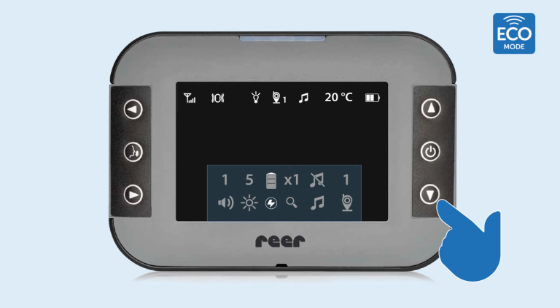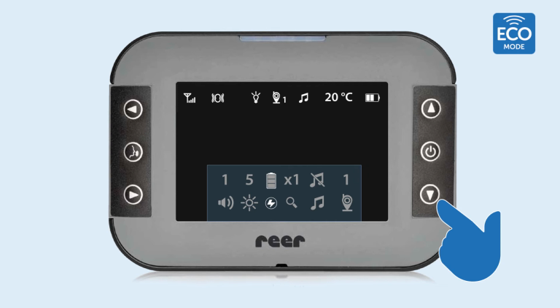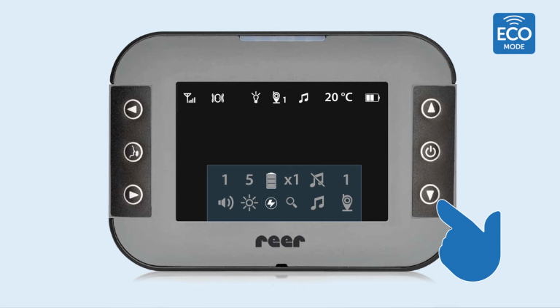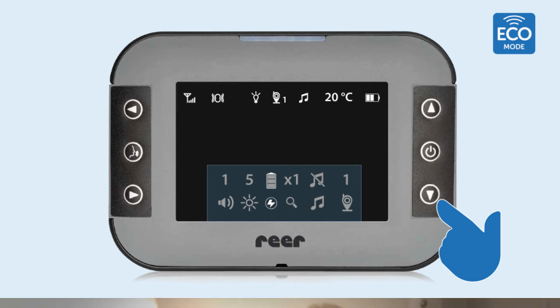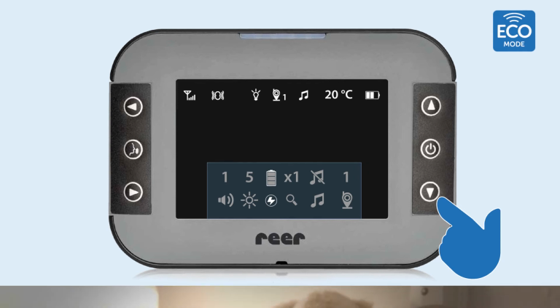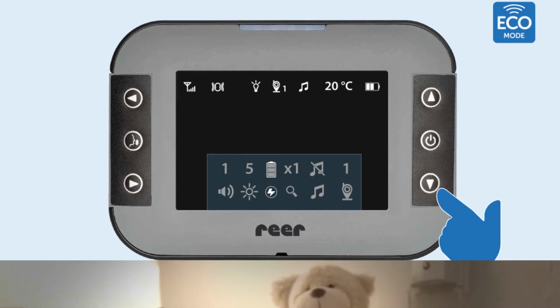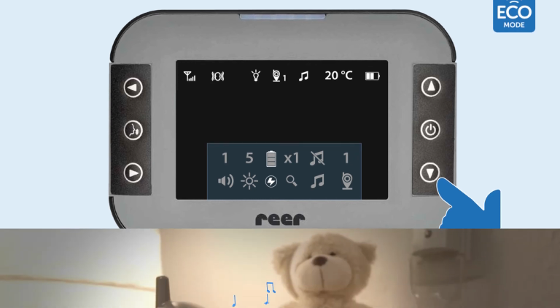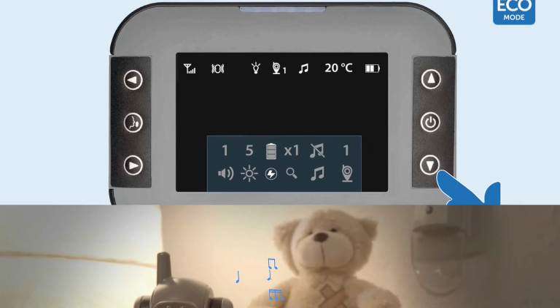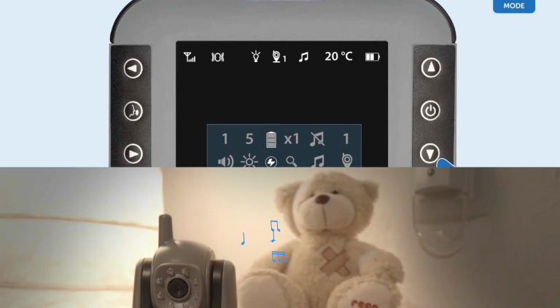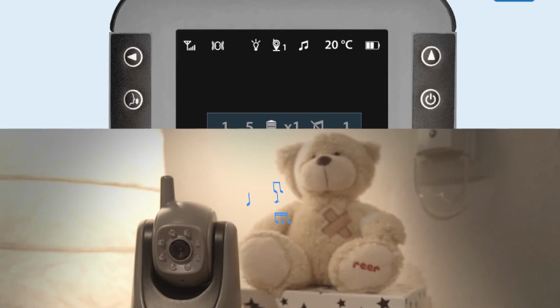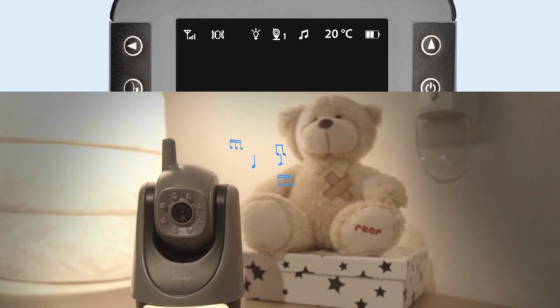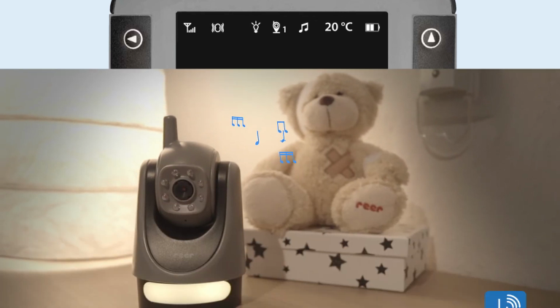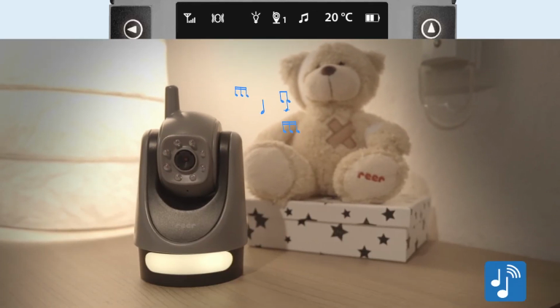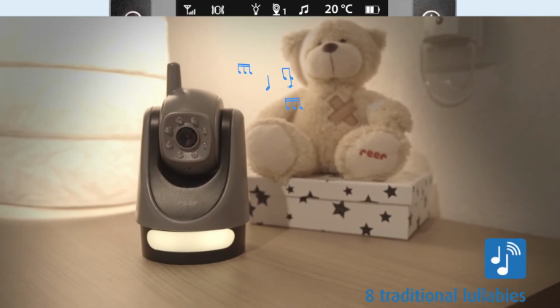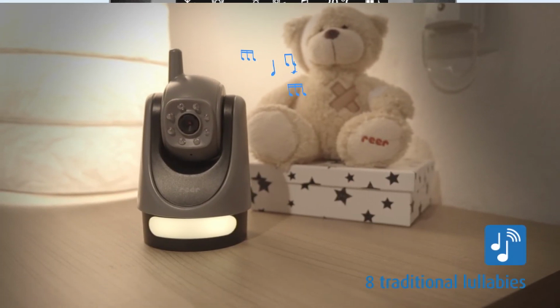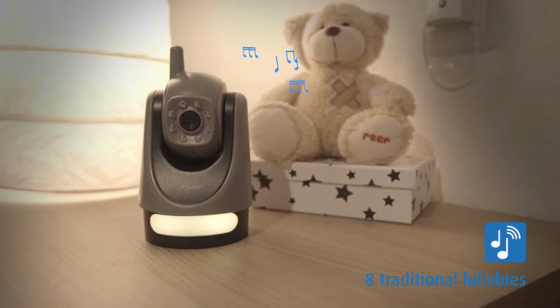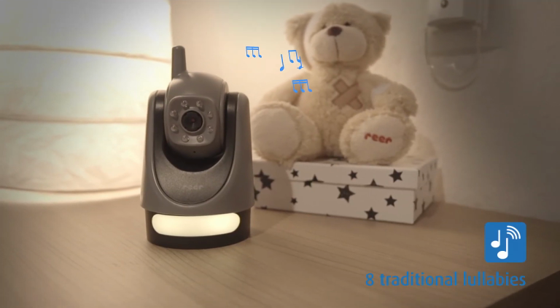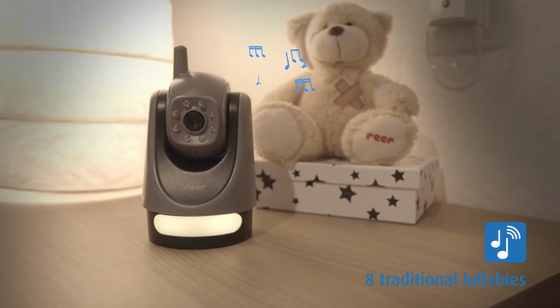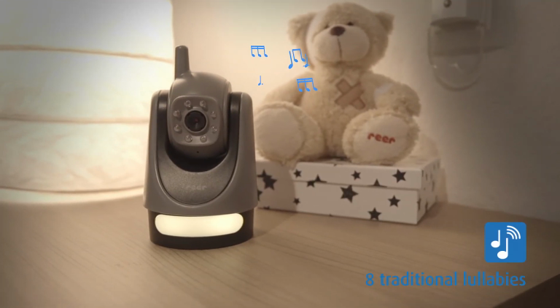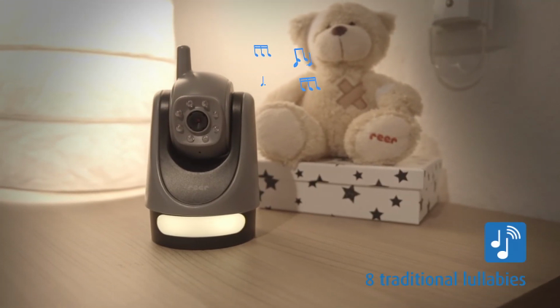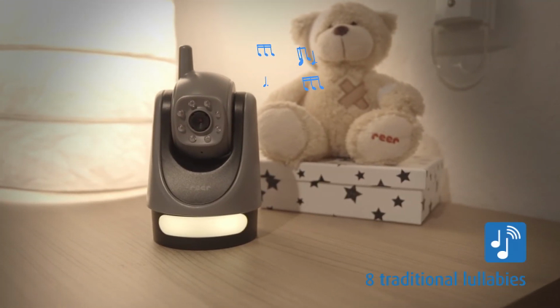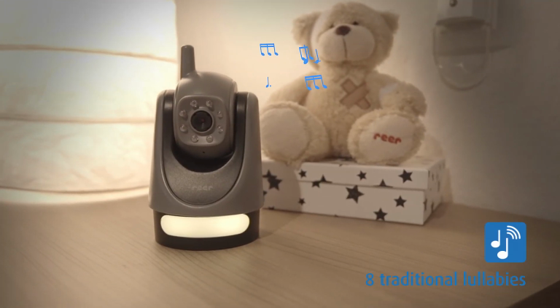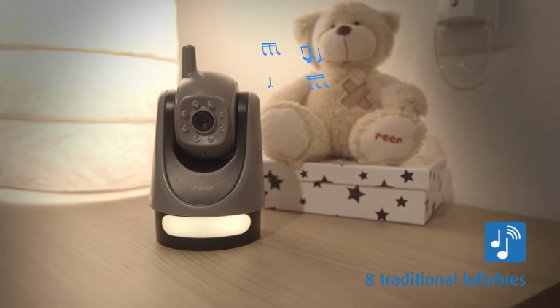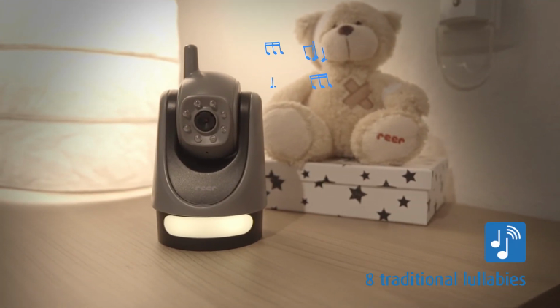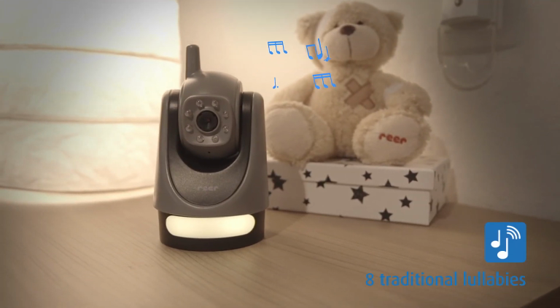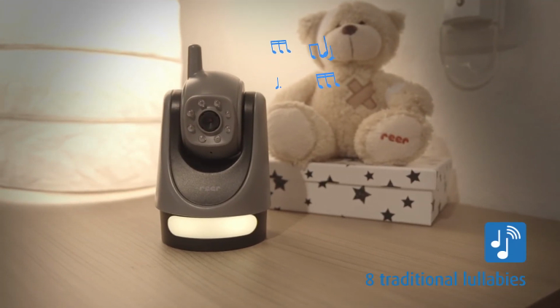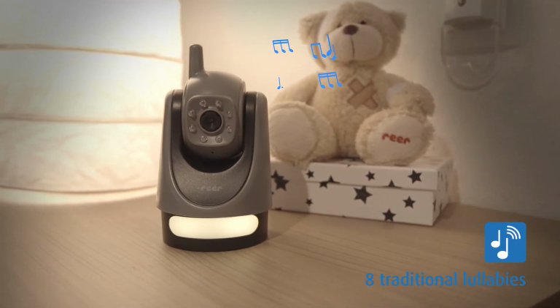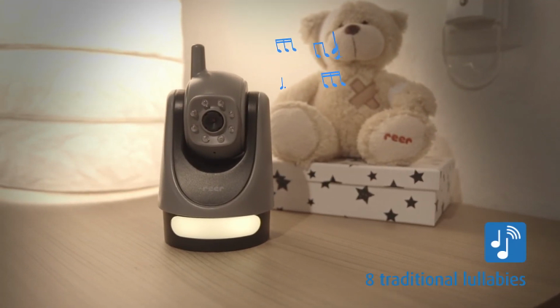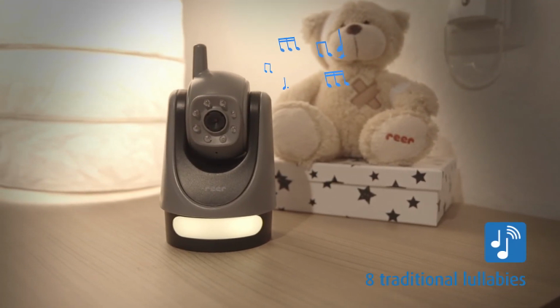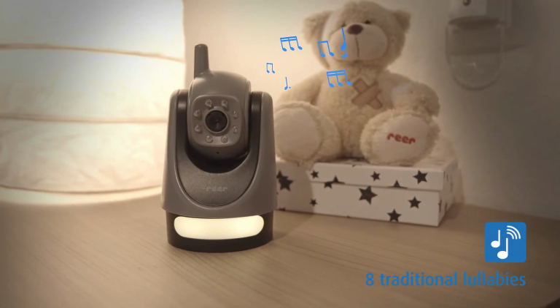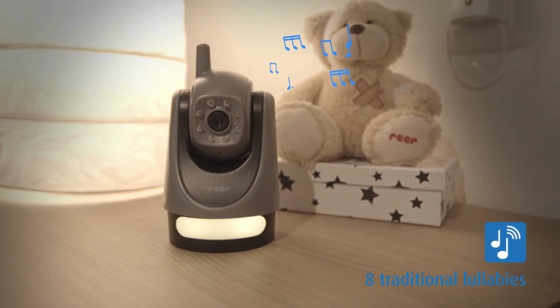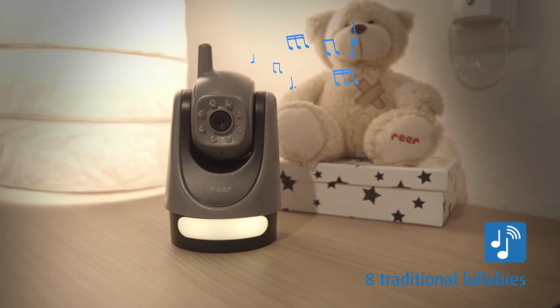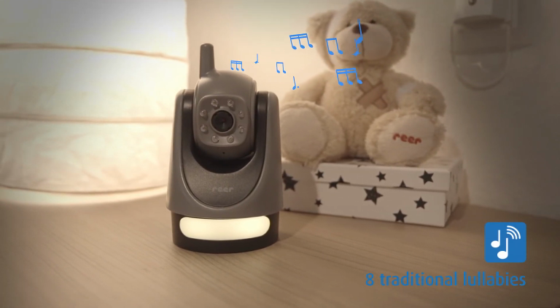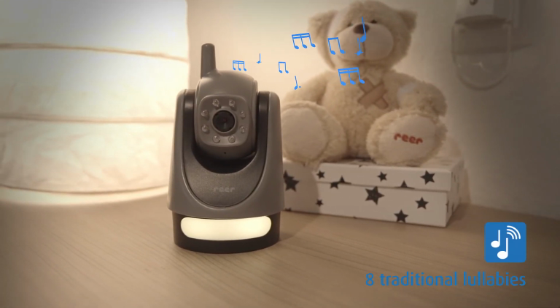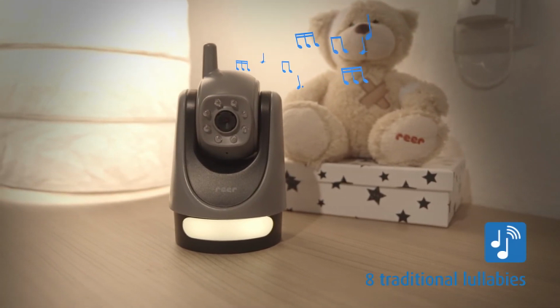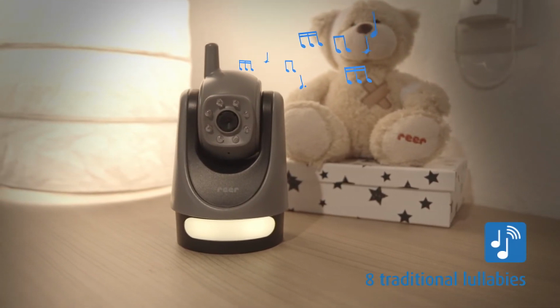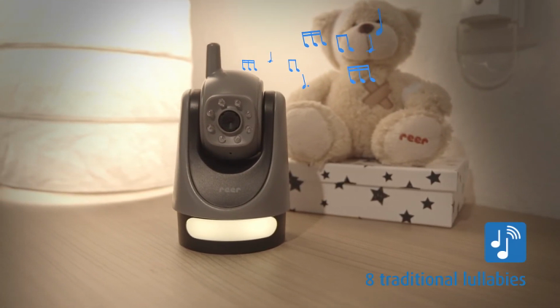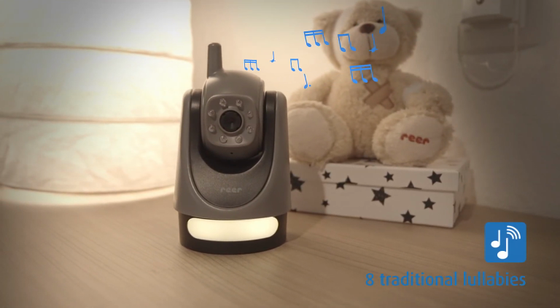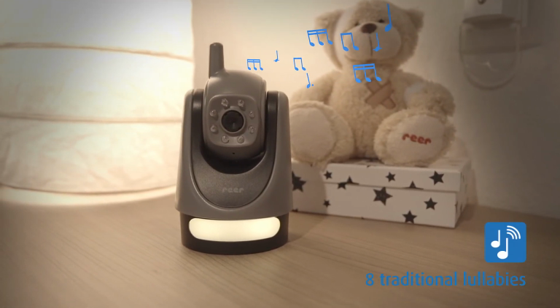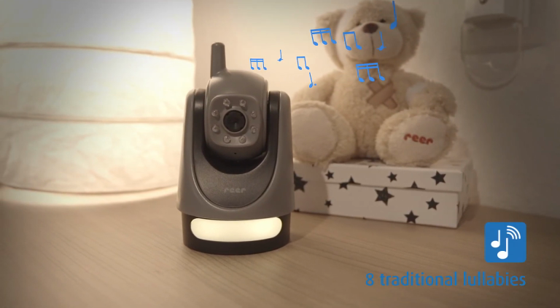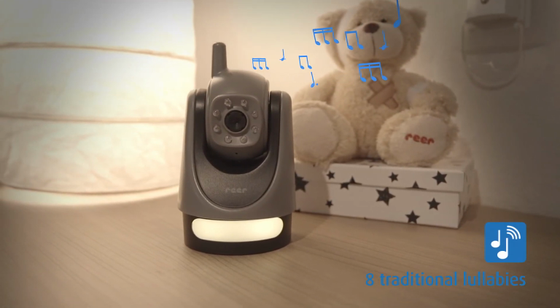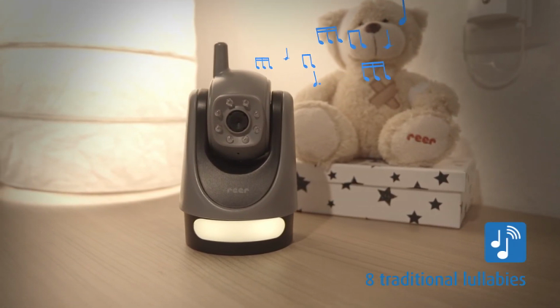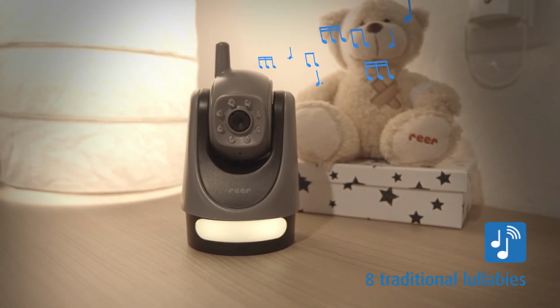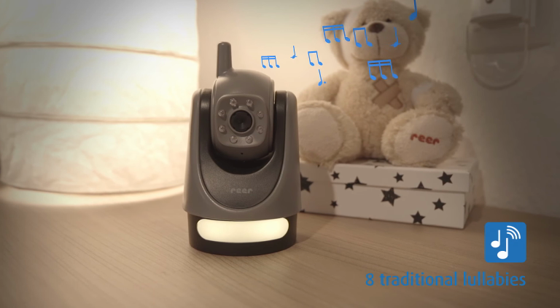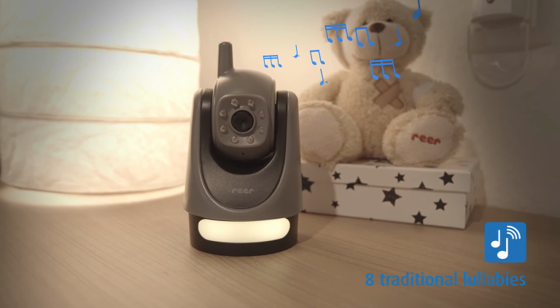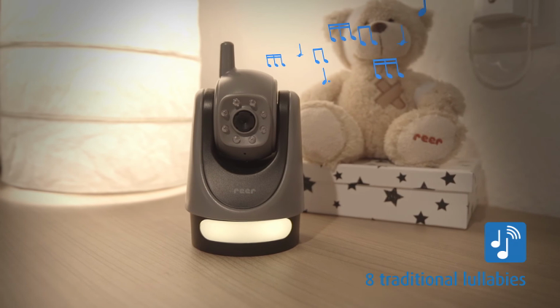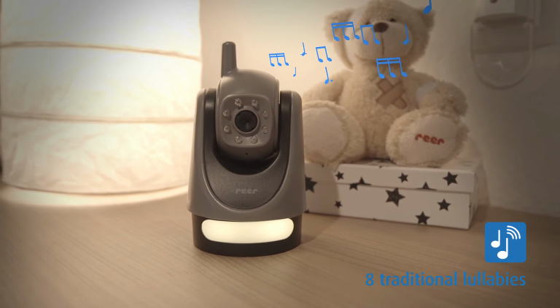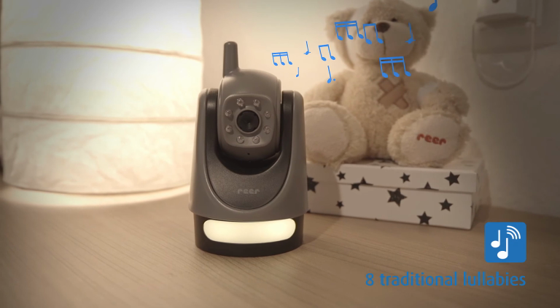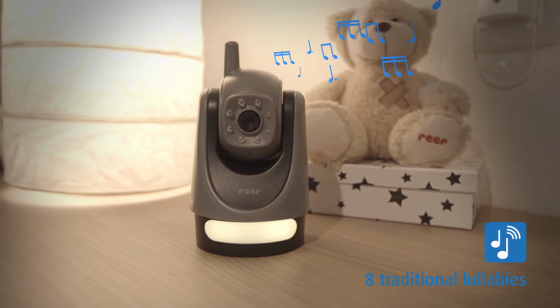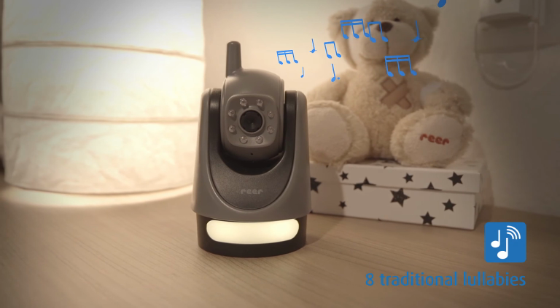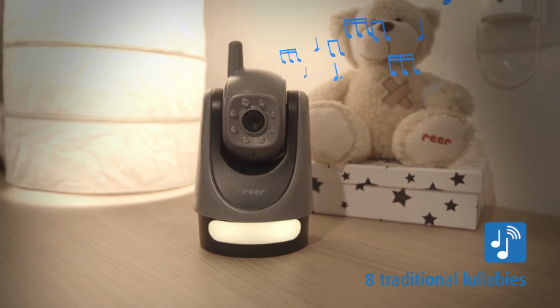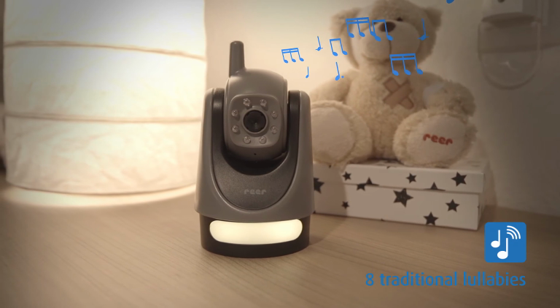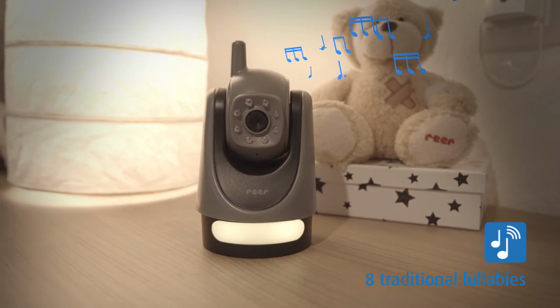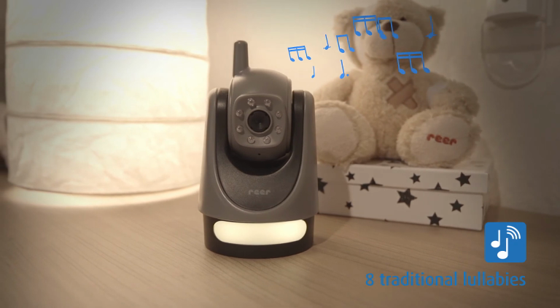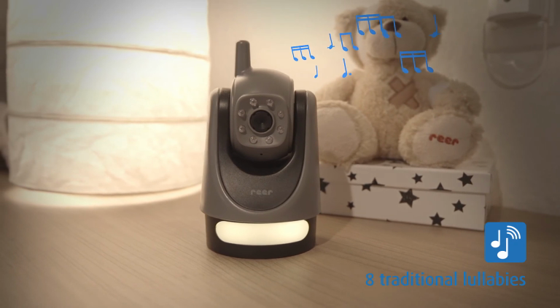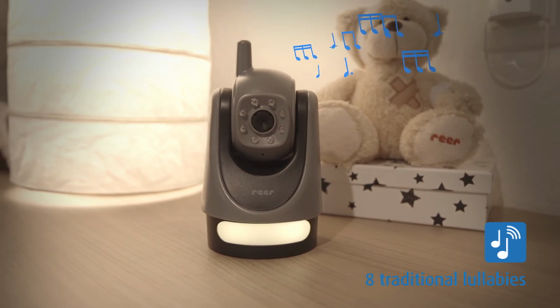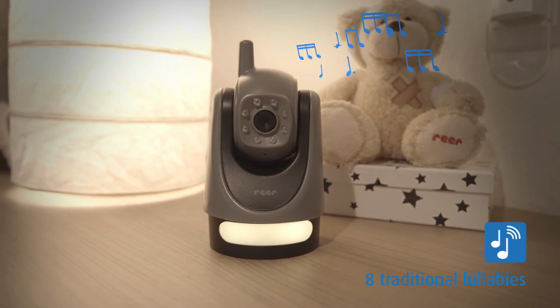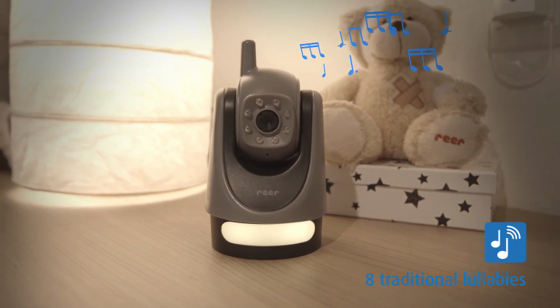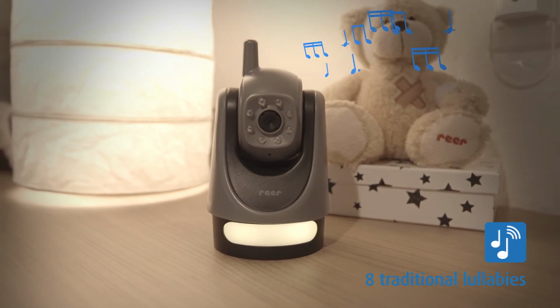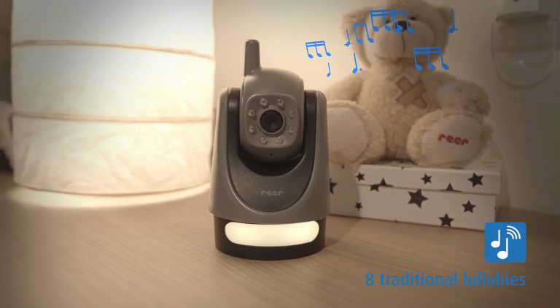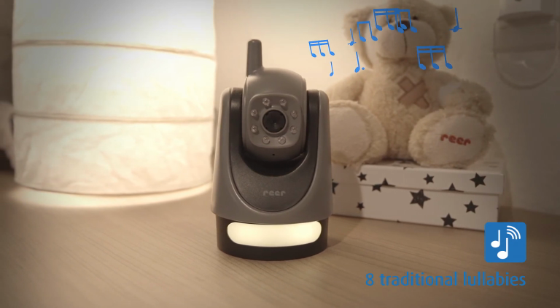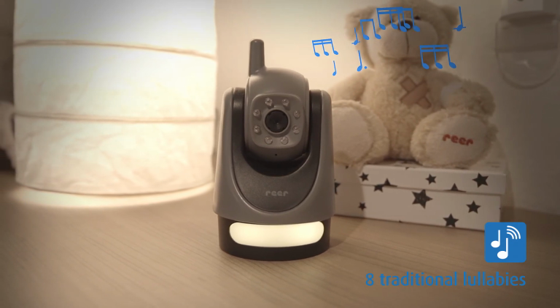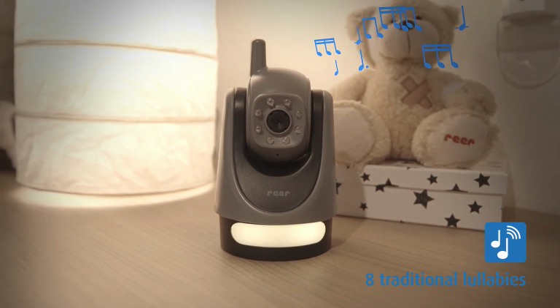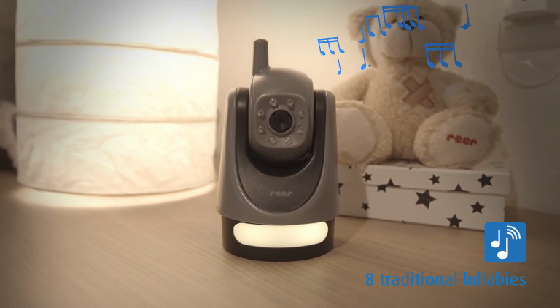You can choose from eight different traditional lullabies and also adjust the volume. Furthermore, the movecam has a calming night light.